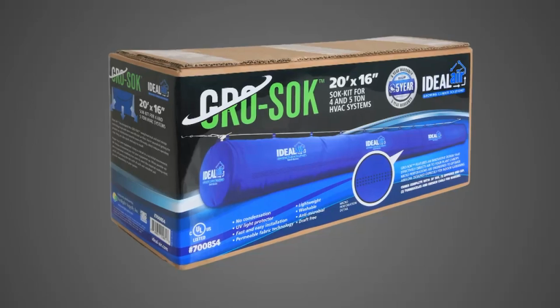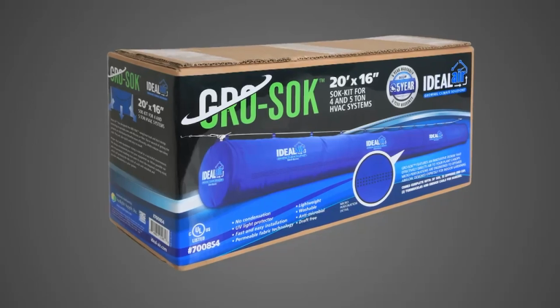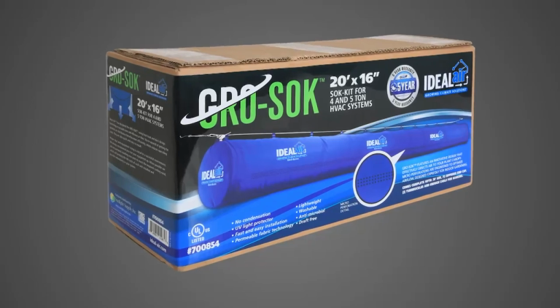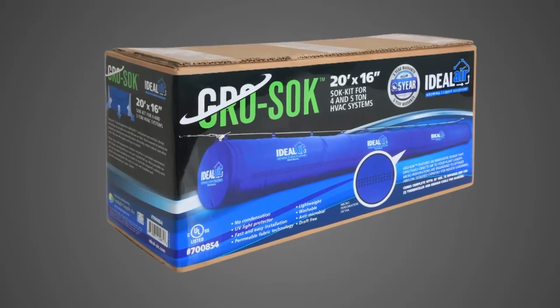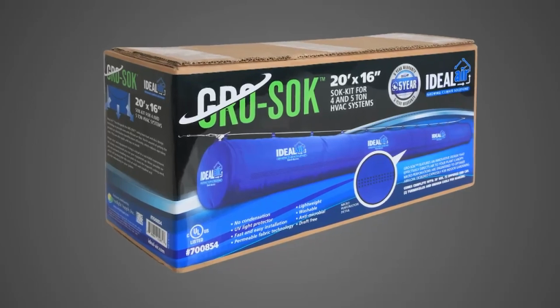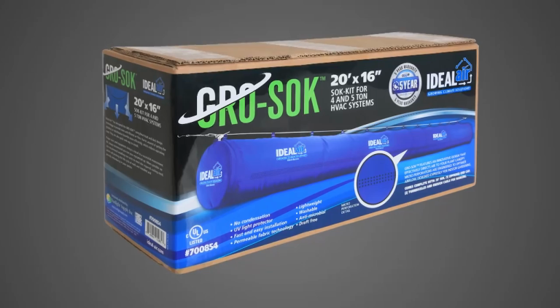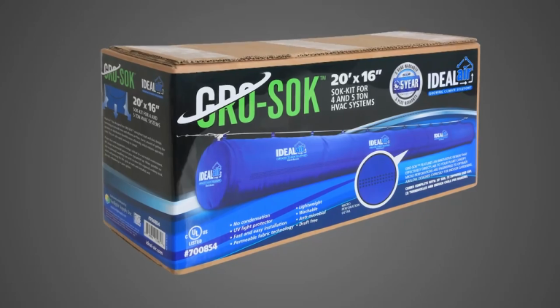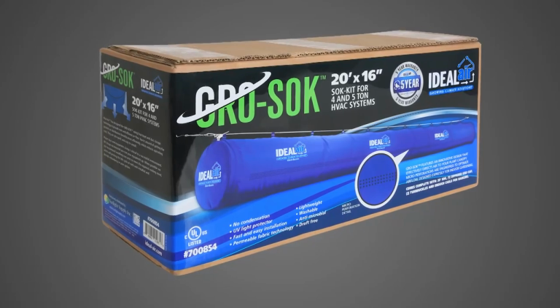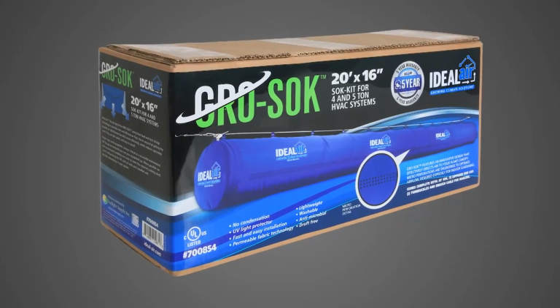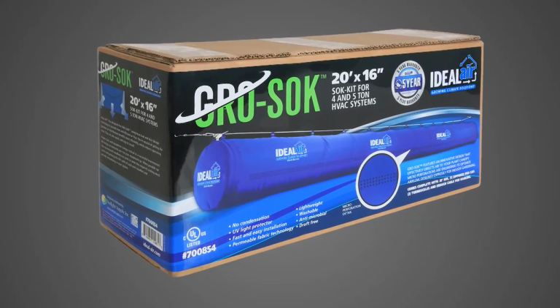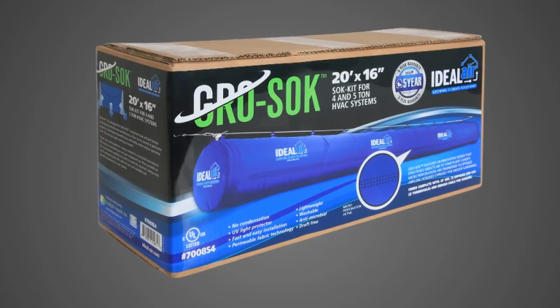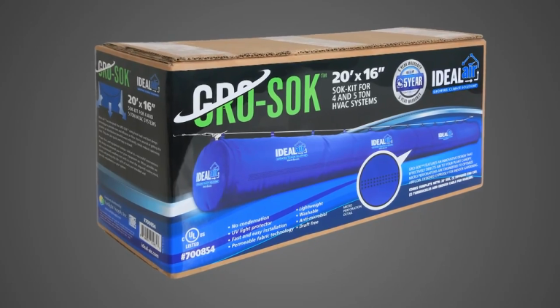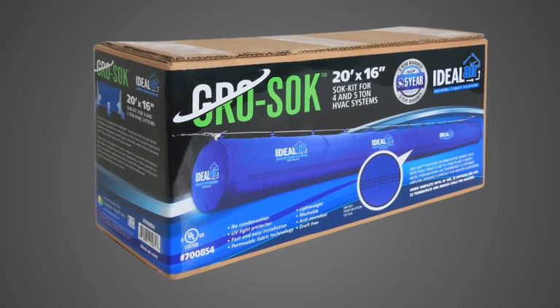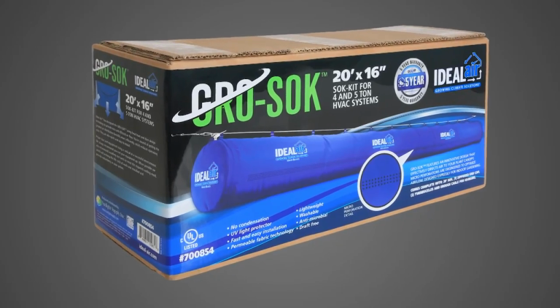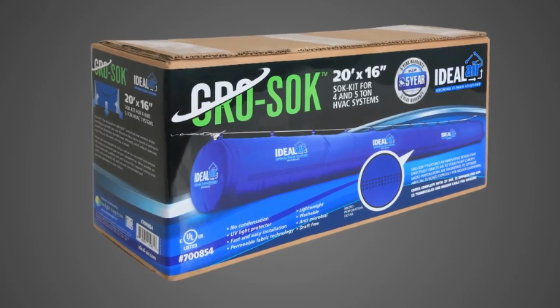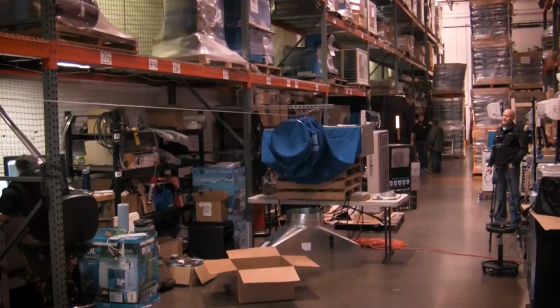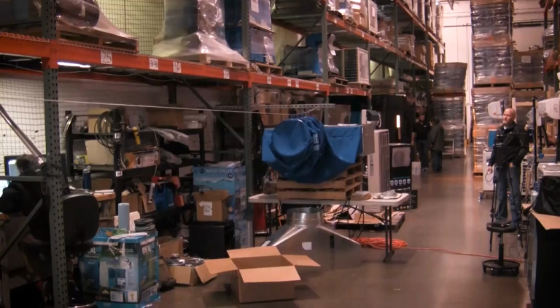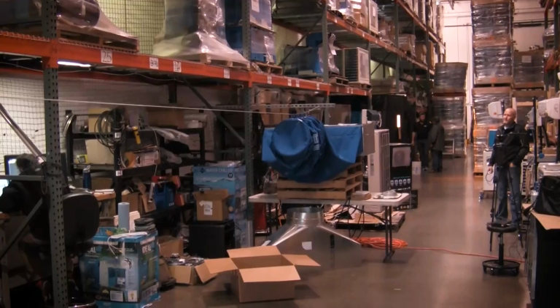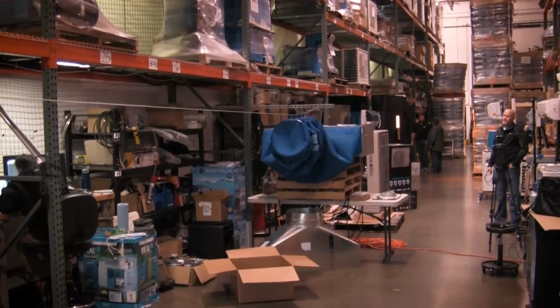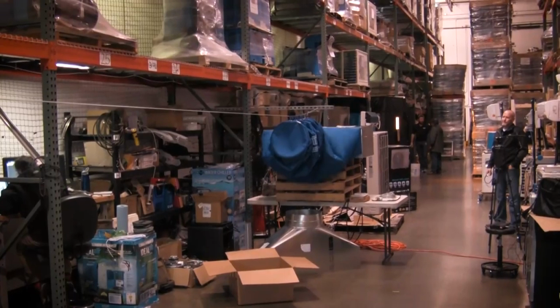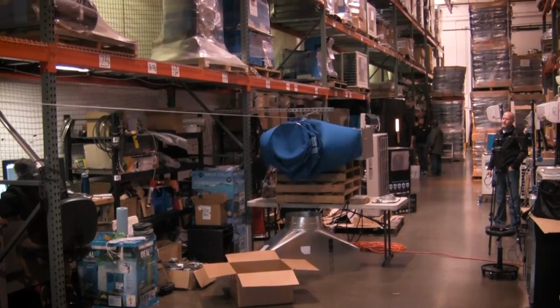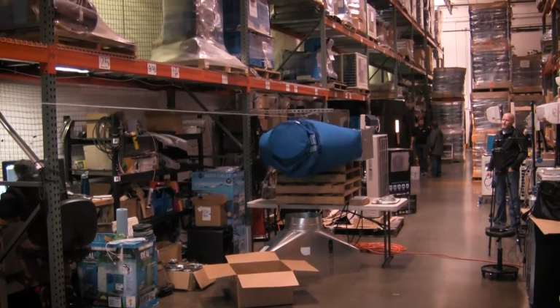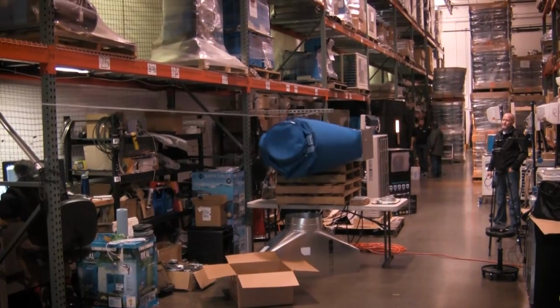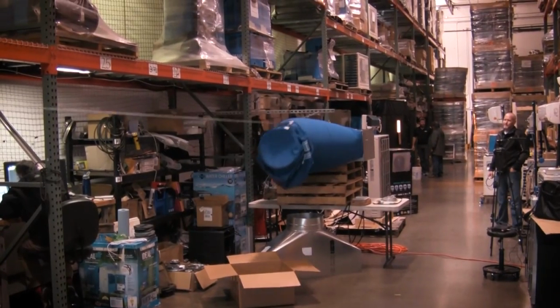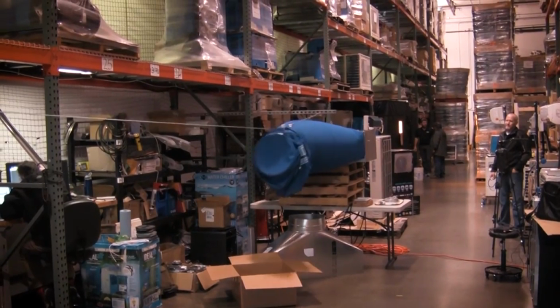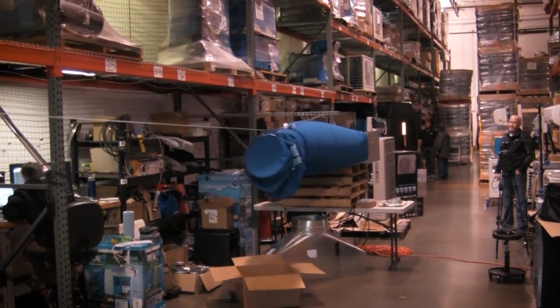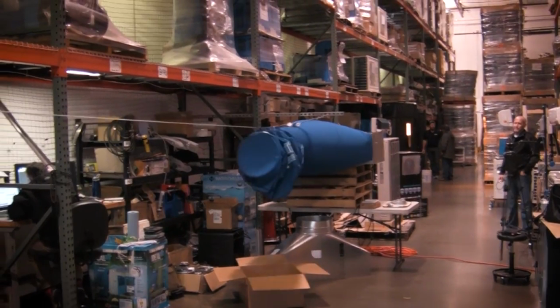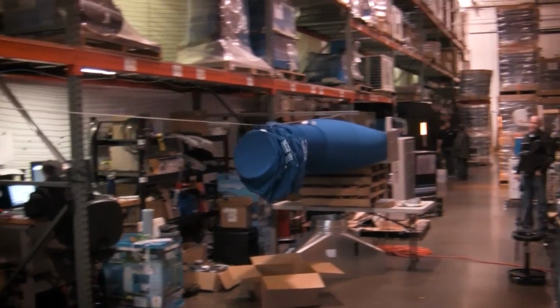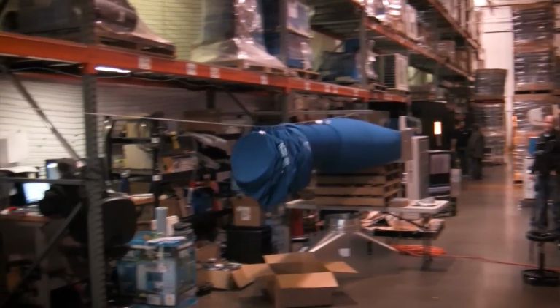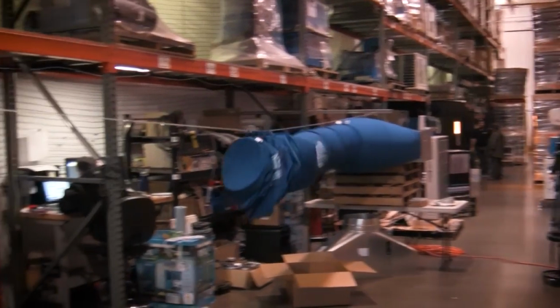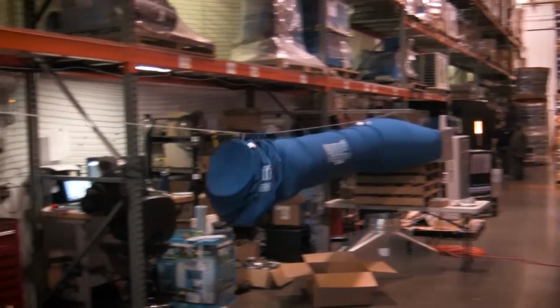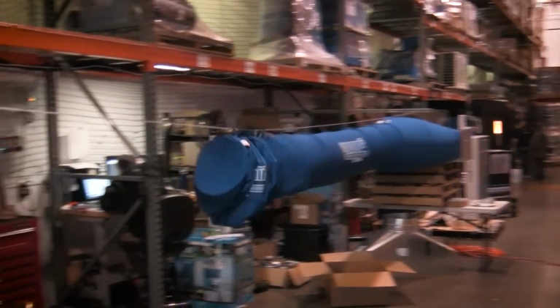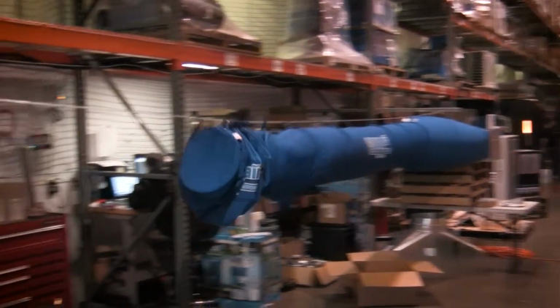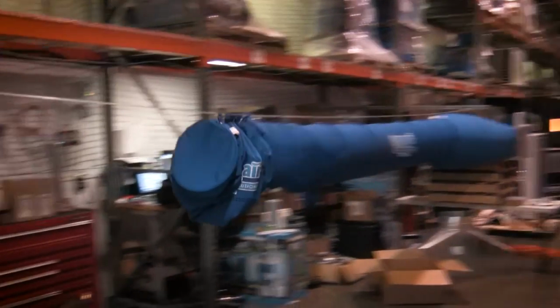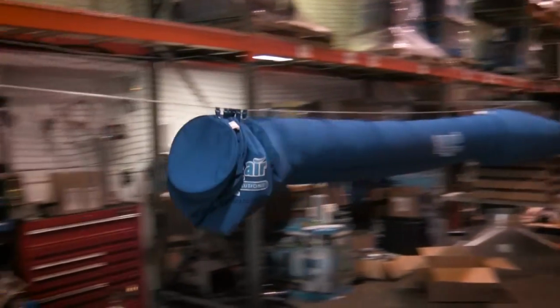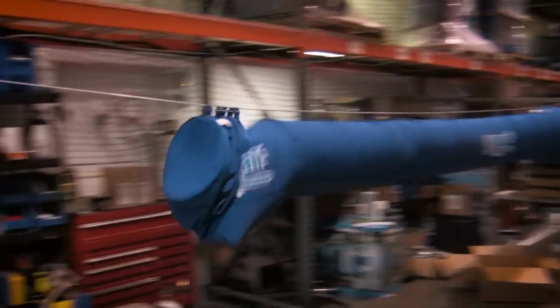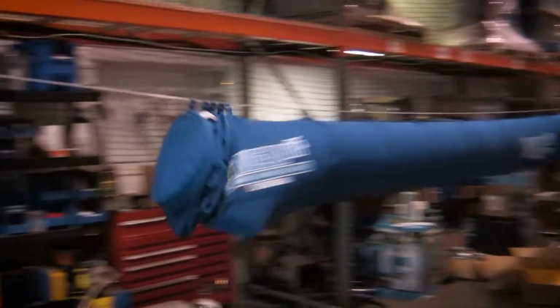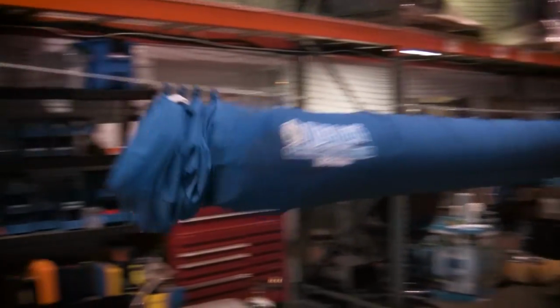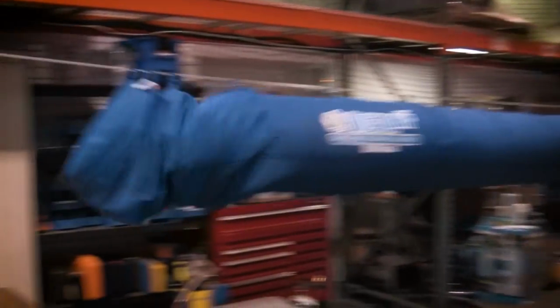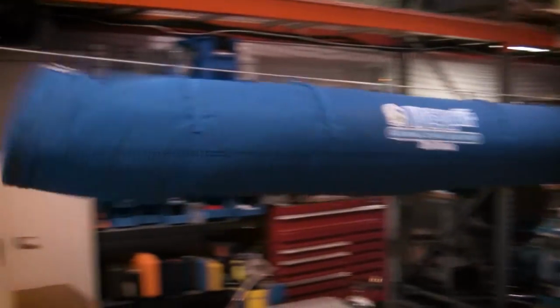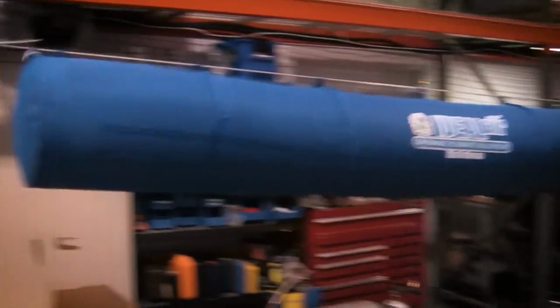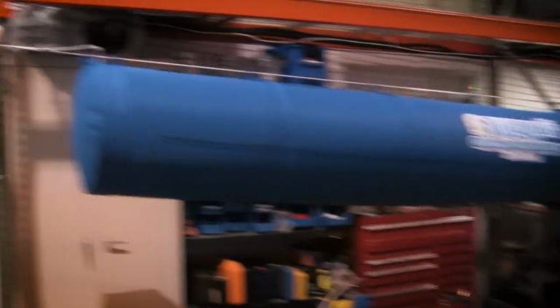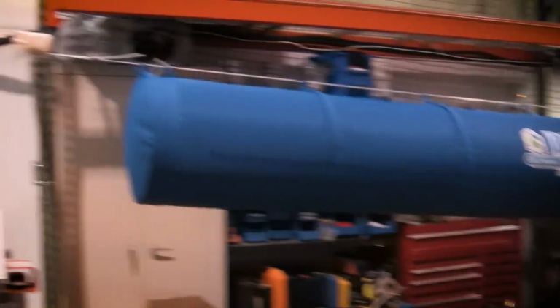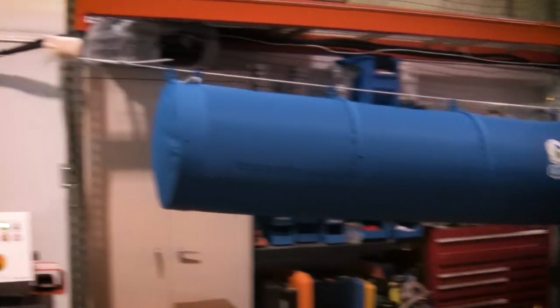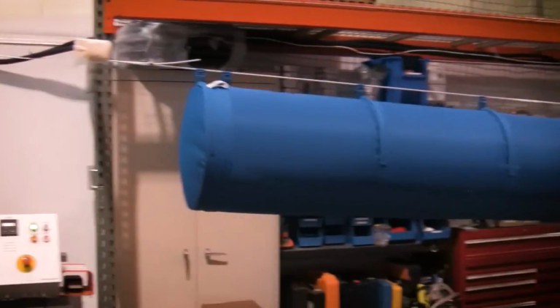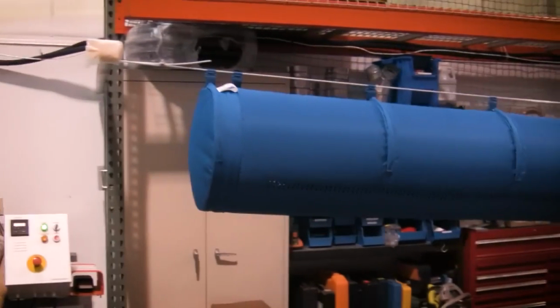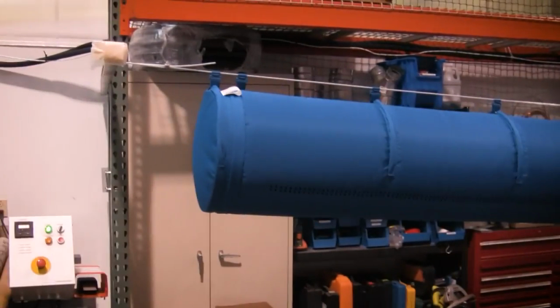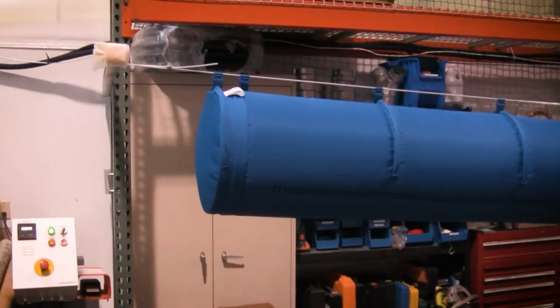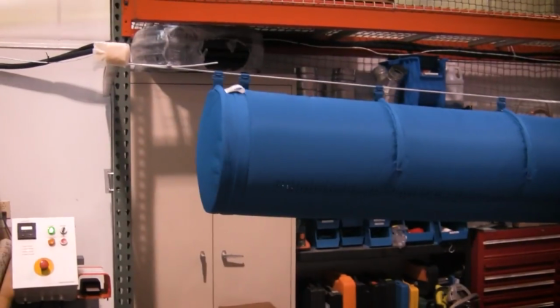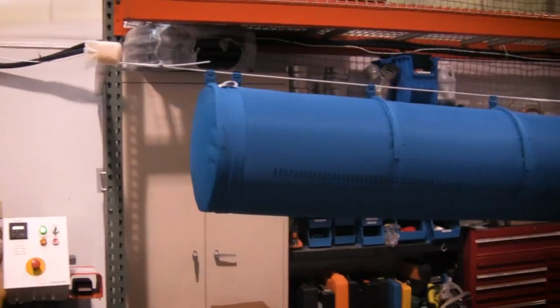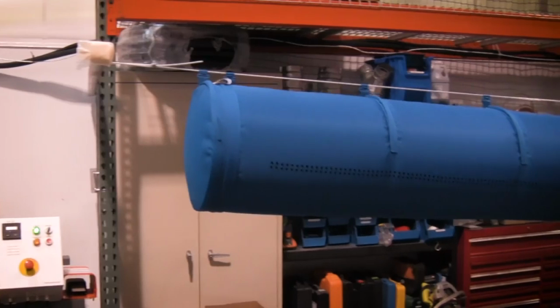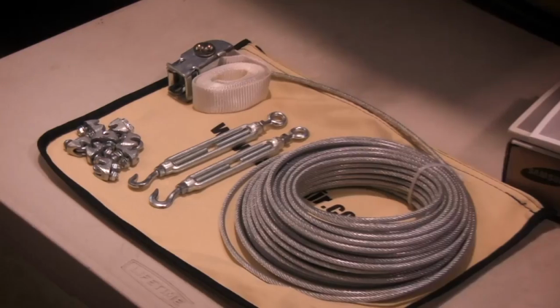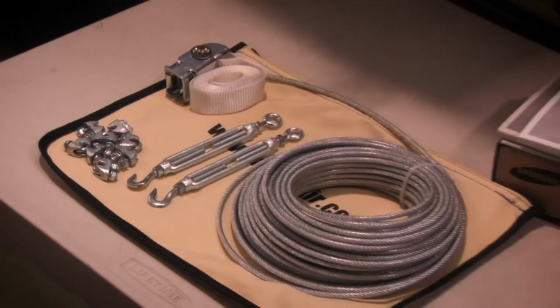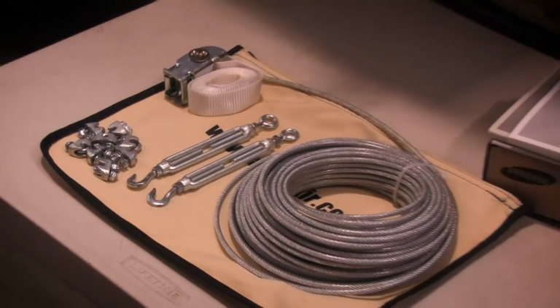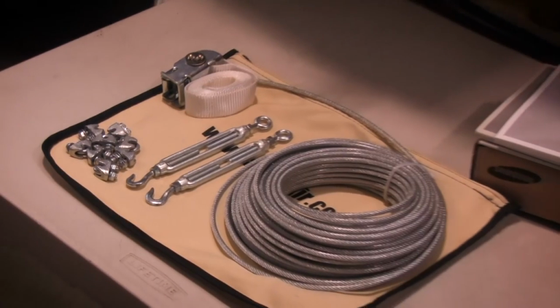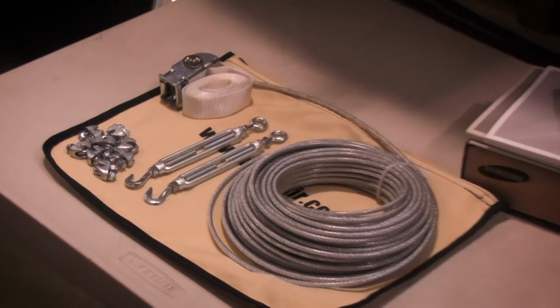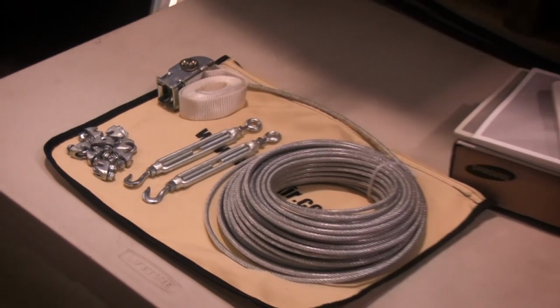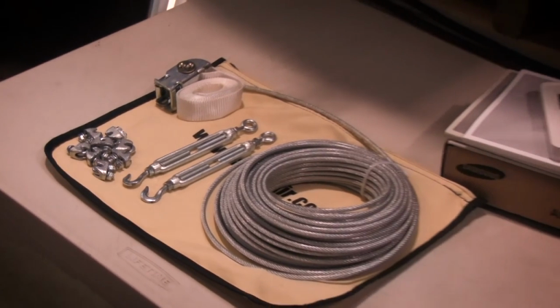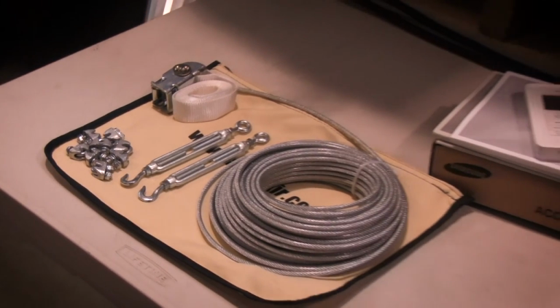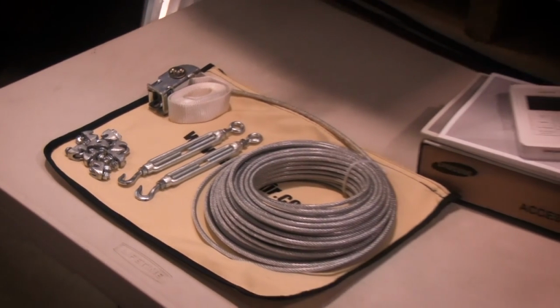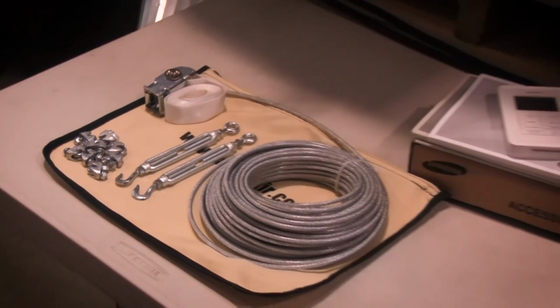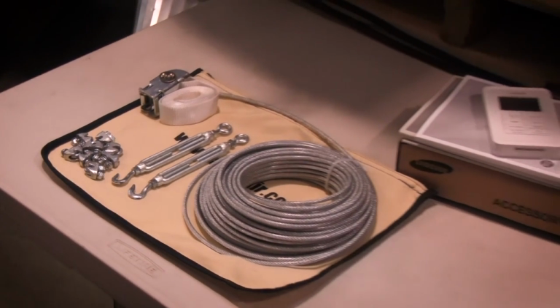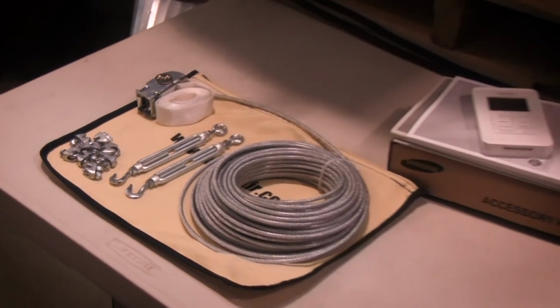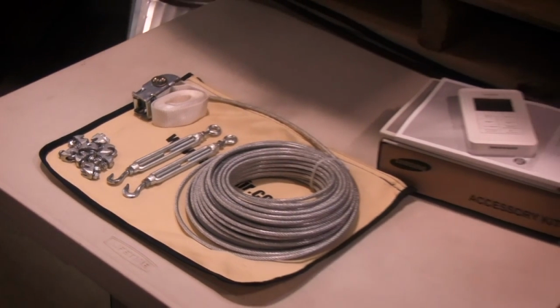The standard kit contains a 20-foot long duct sock in either 12-inch or 16-inch diameter, along with an end cap, cable, and hanging hardware.